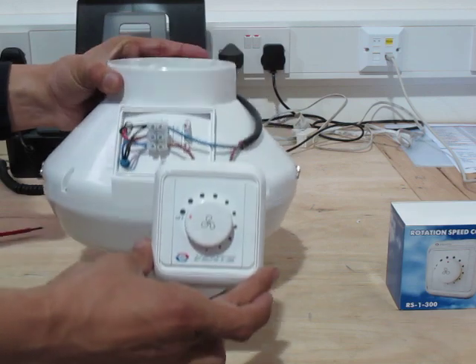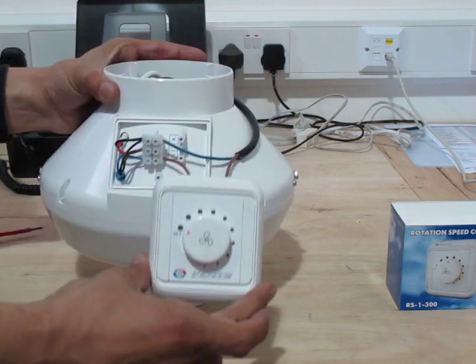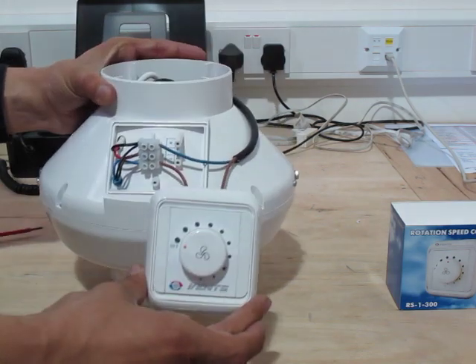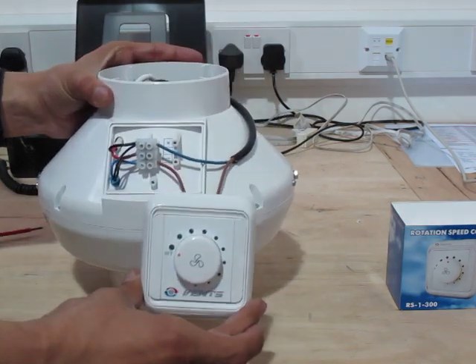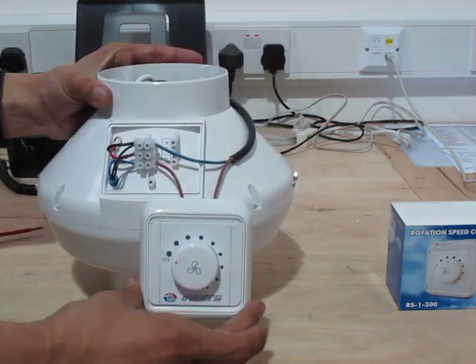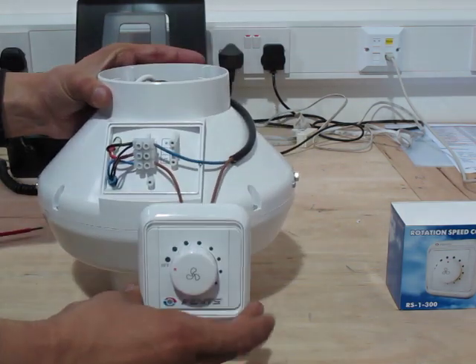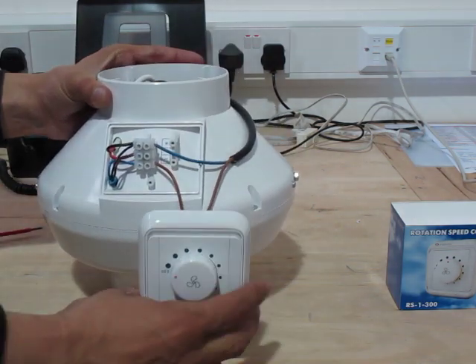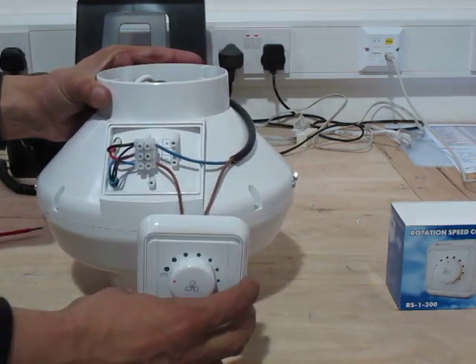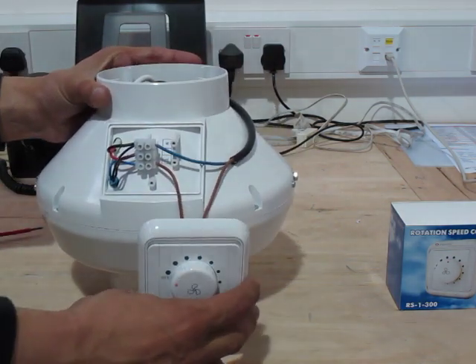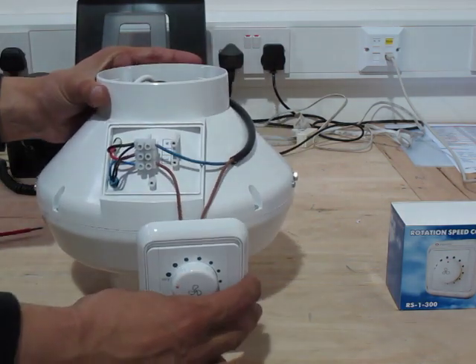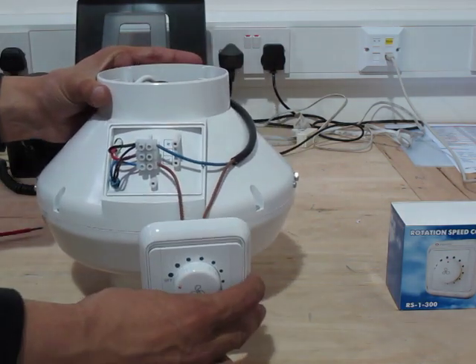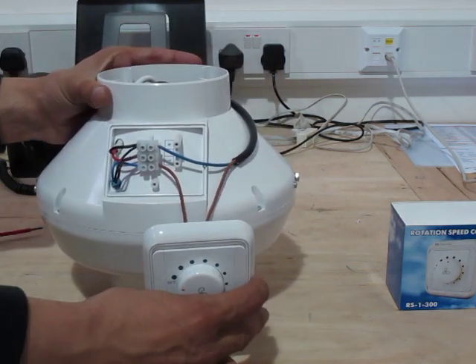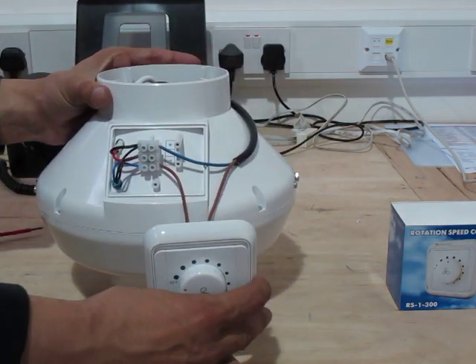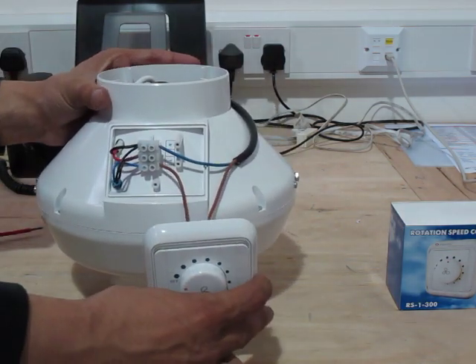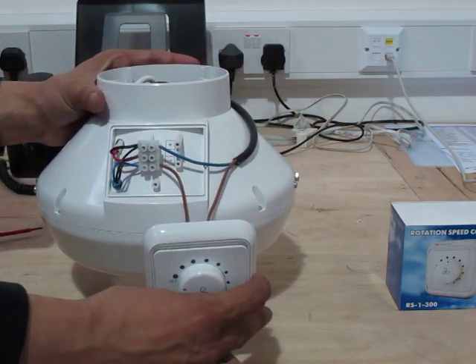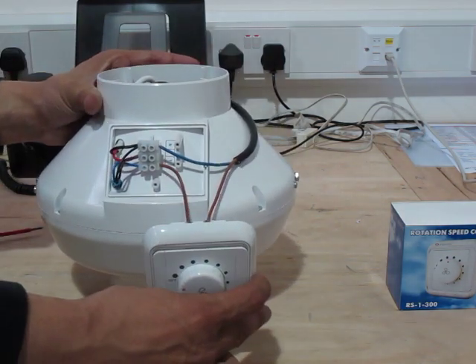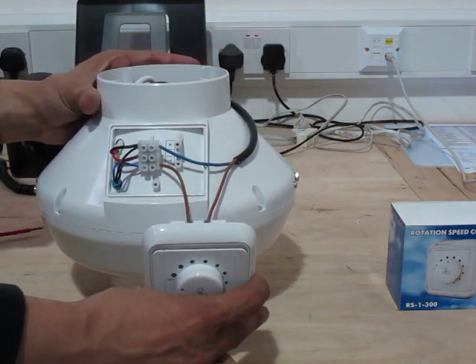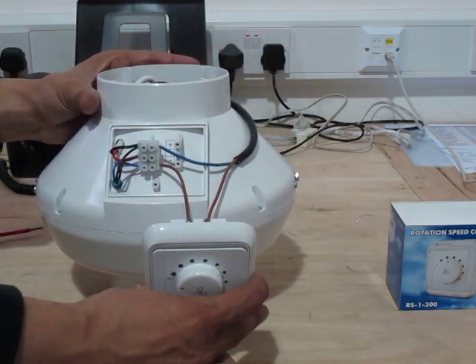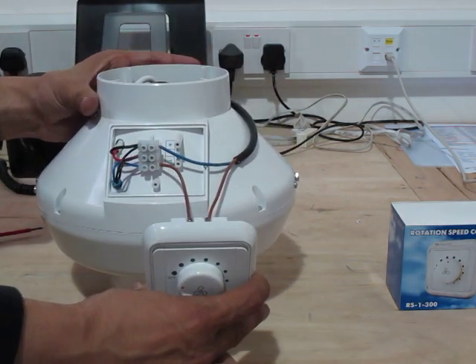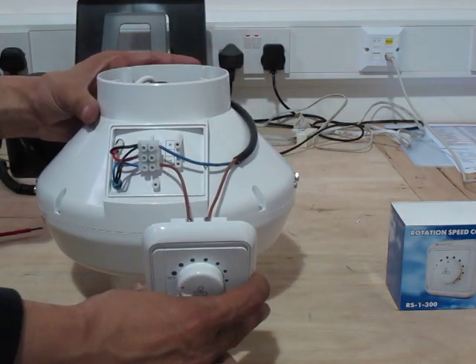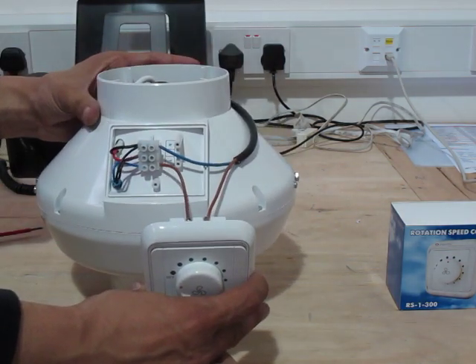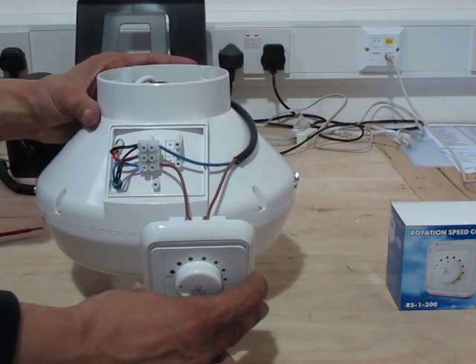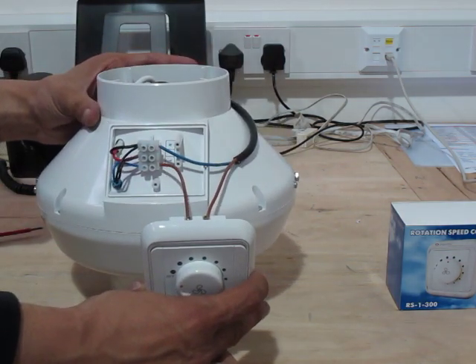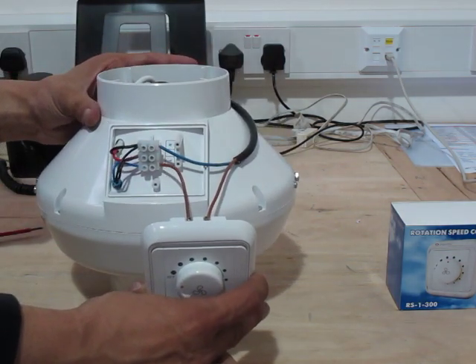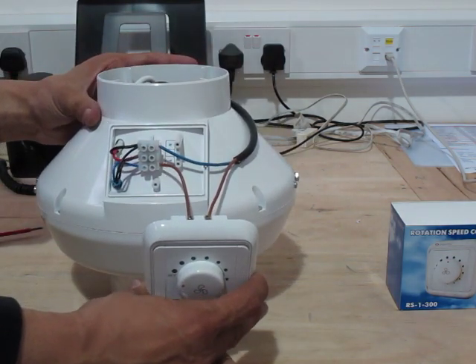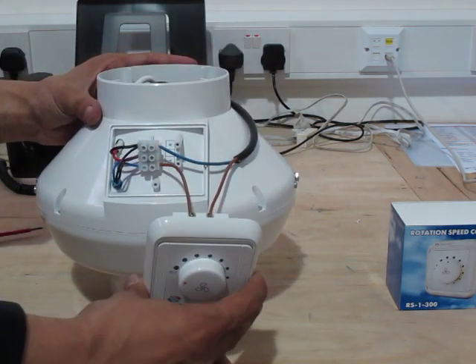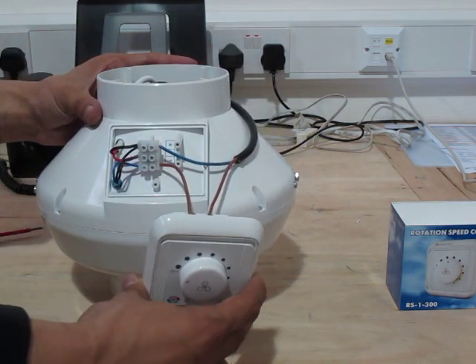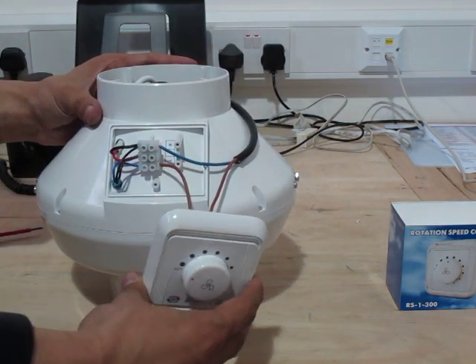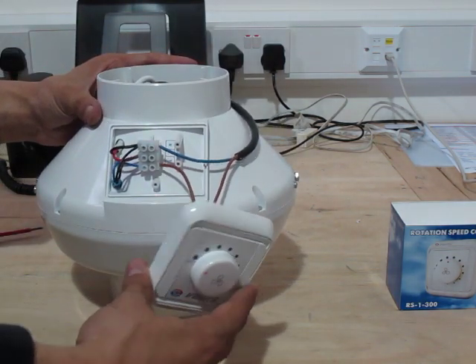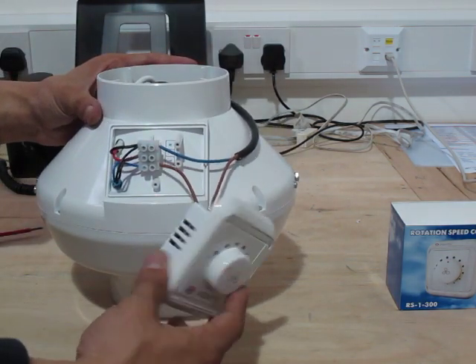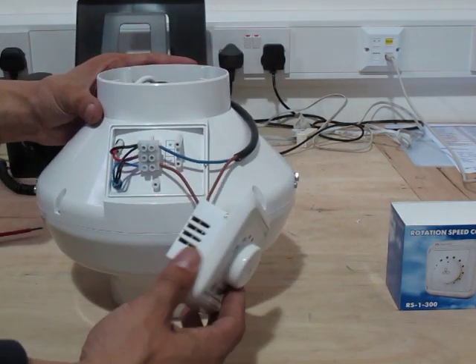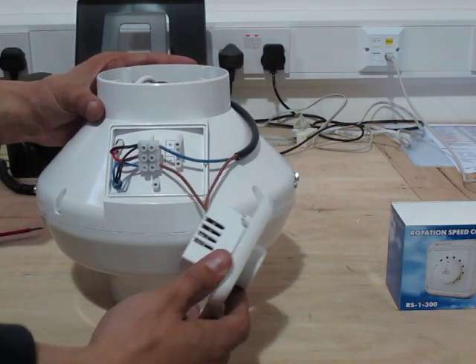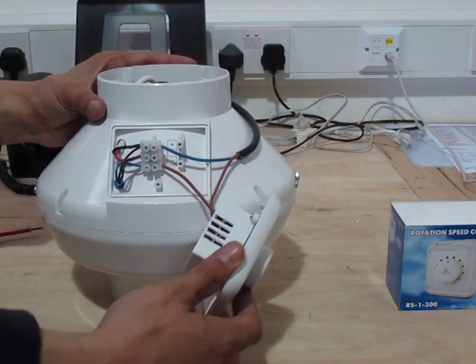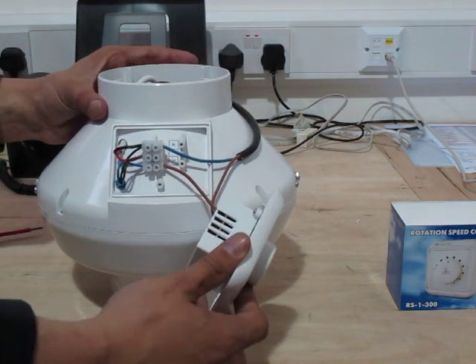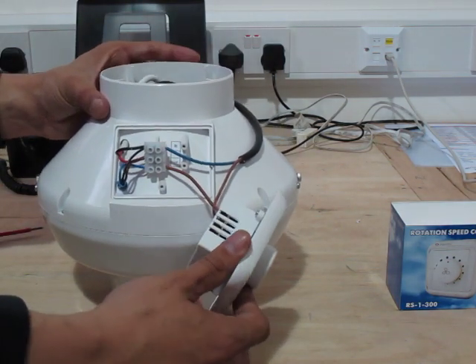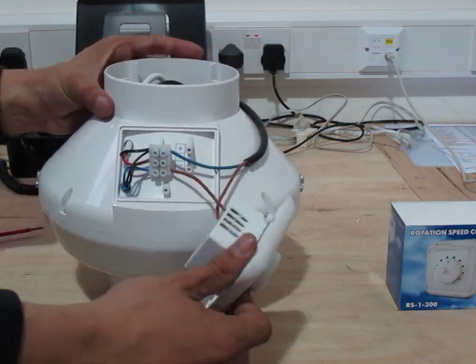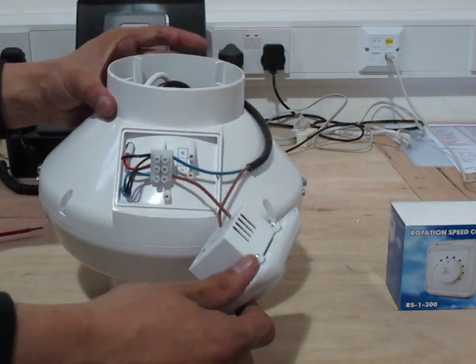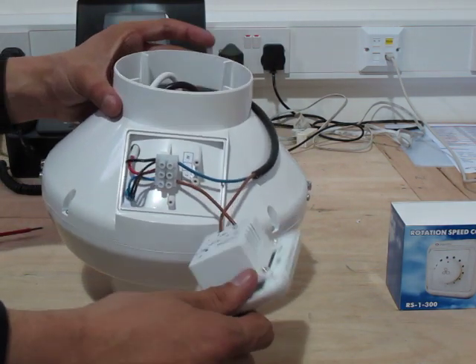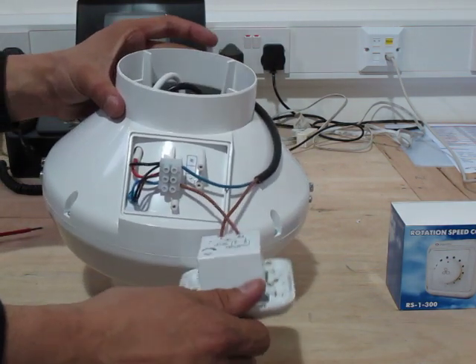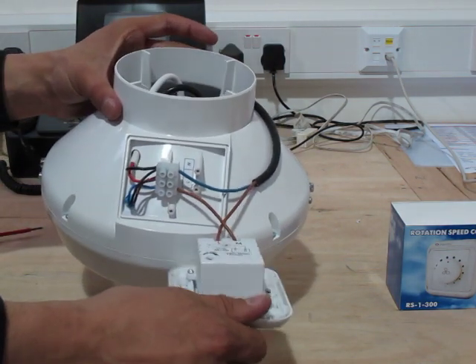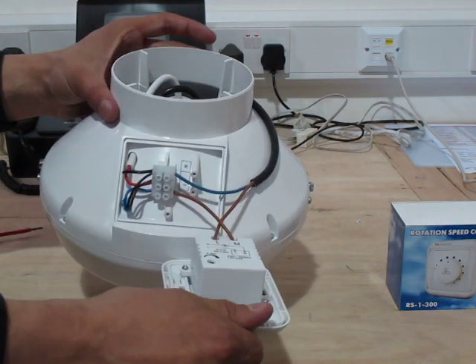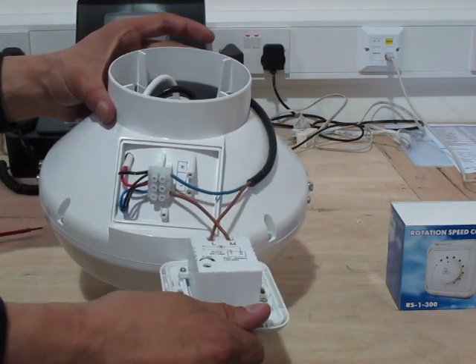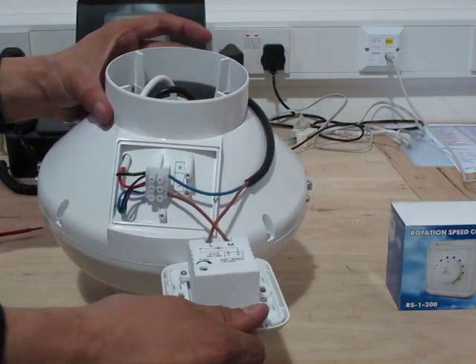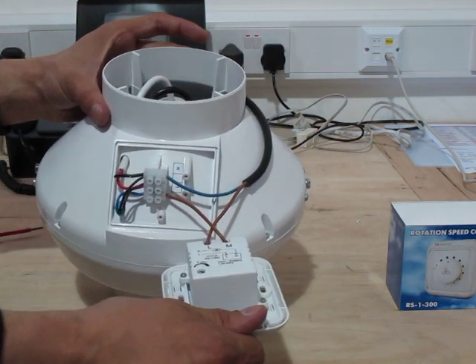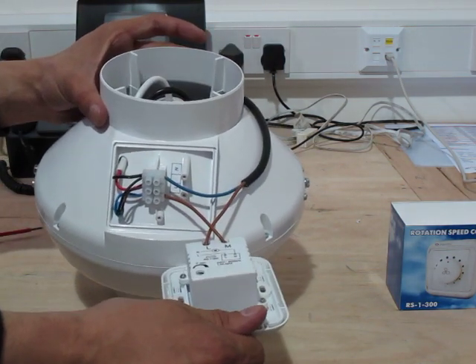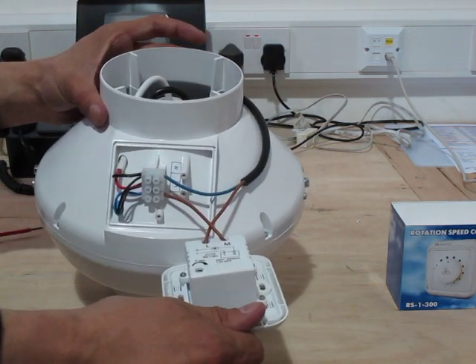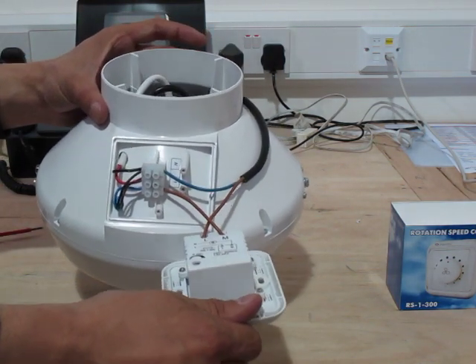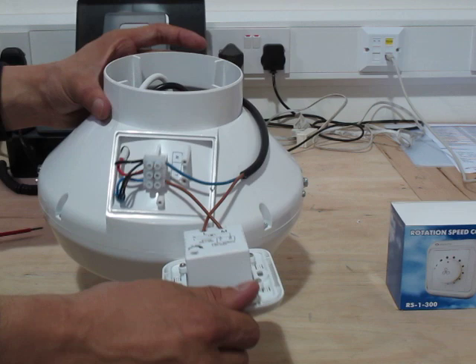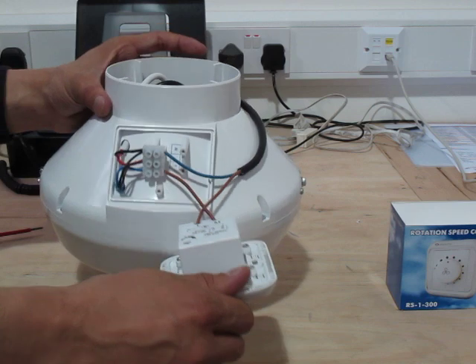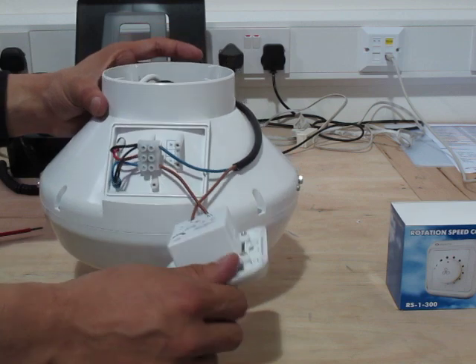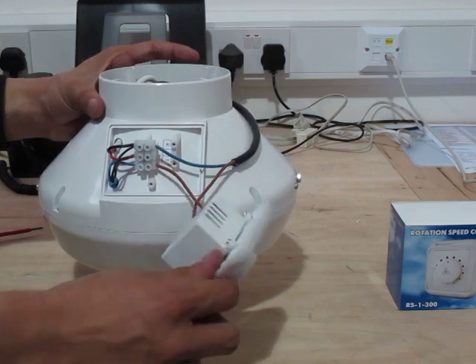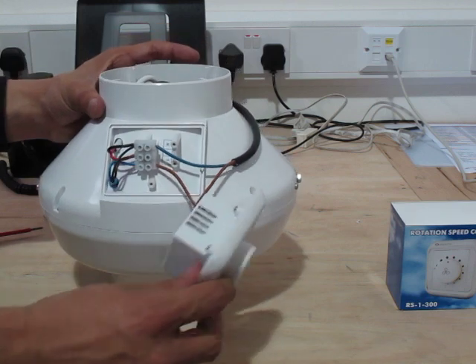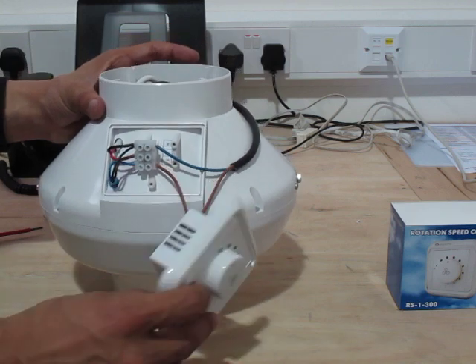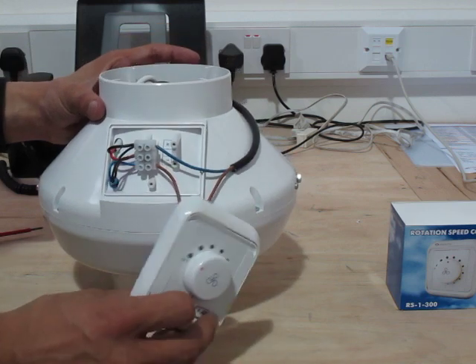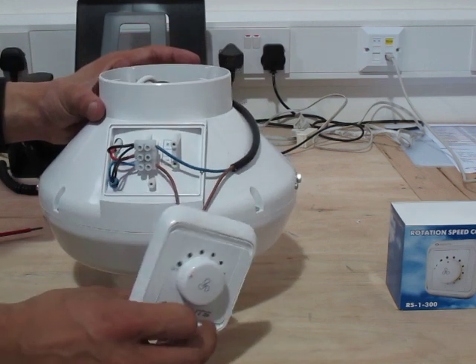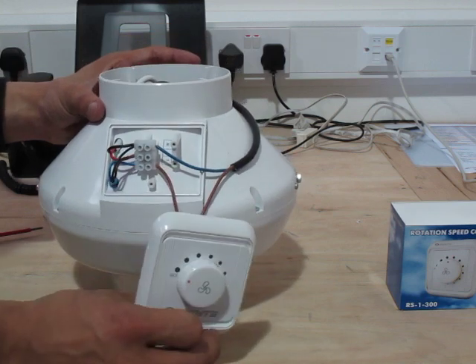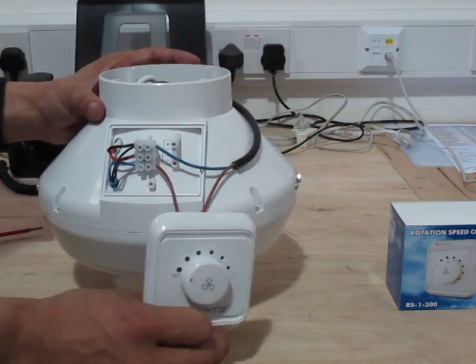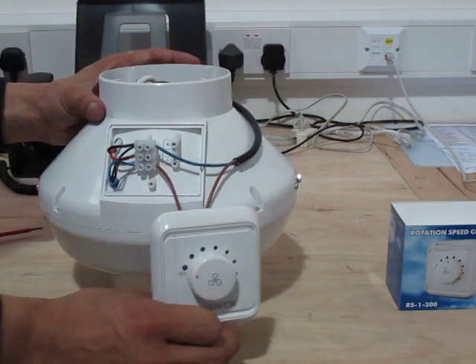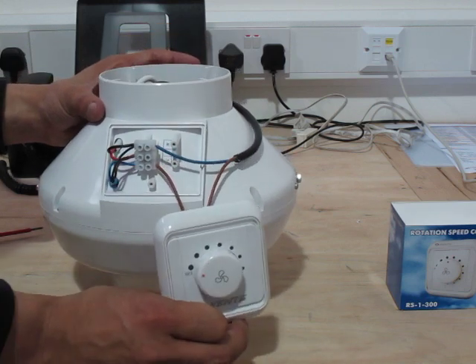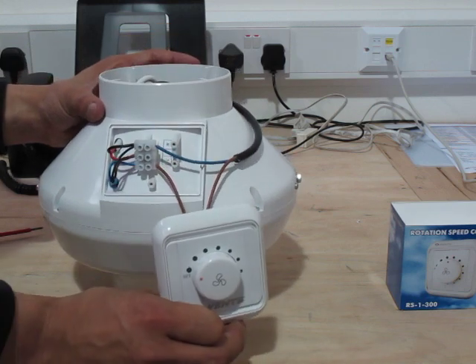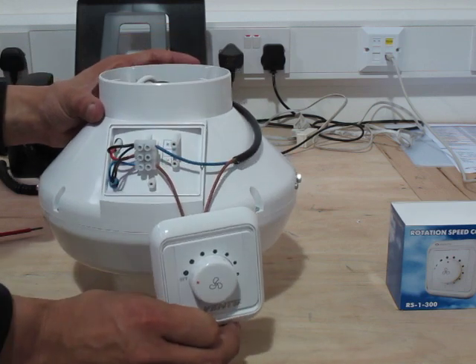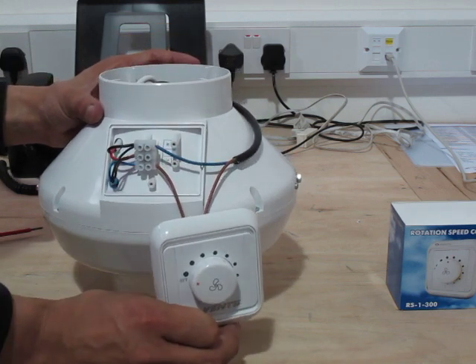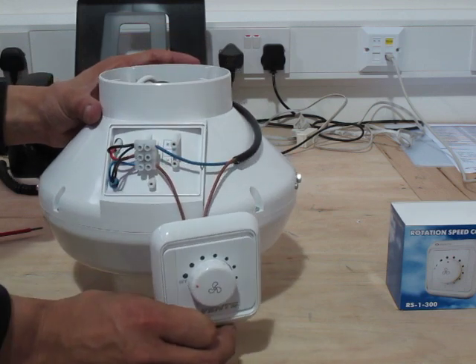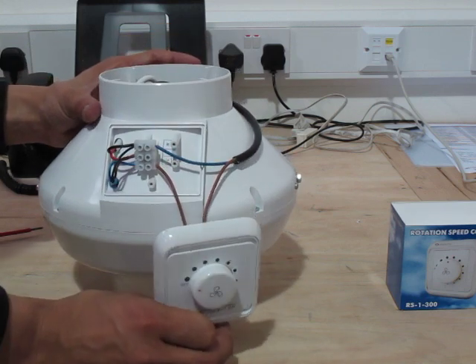I hope this has been an informative video that will clear up any issues that people are having in wiring this product. Thank you and goodbye.